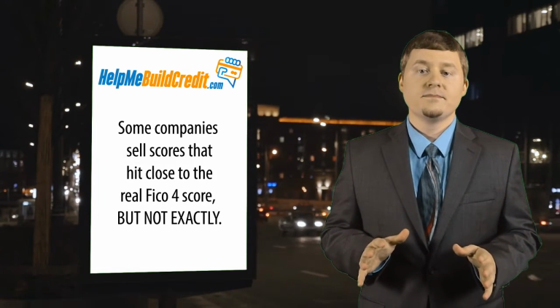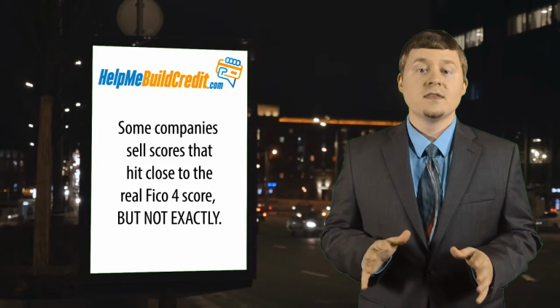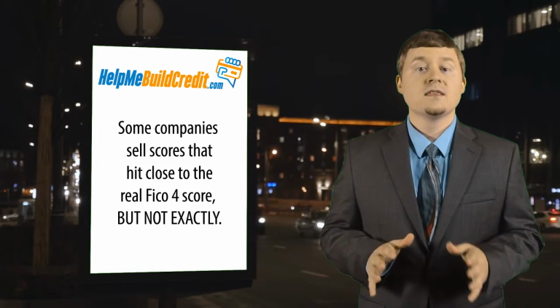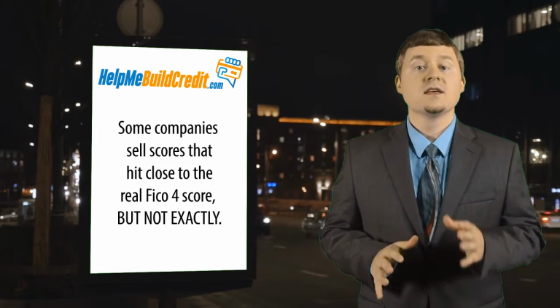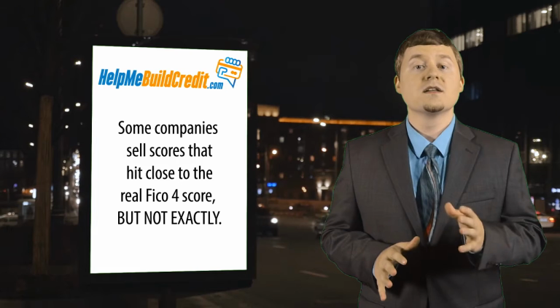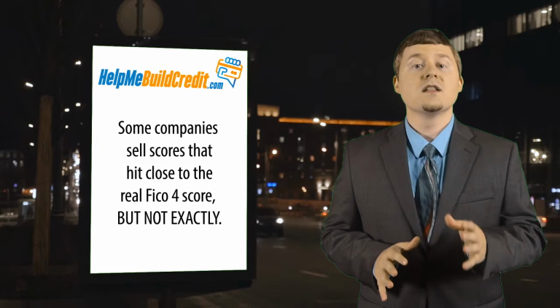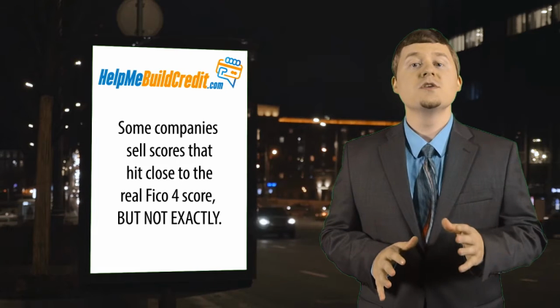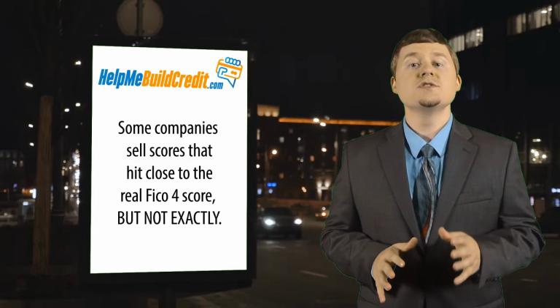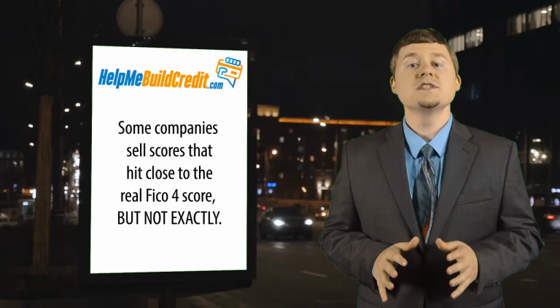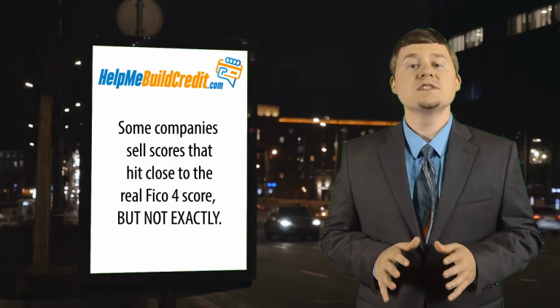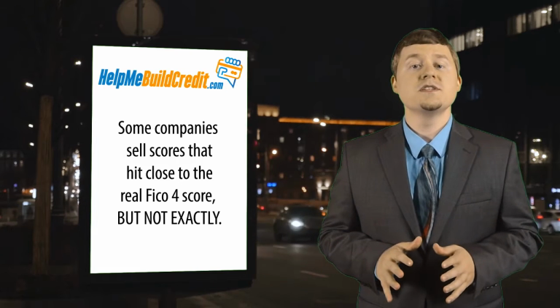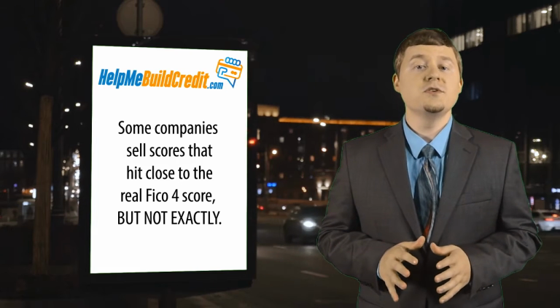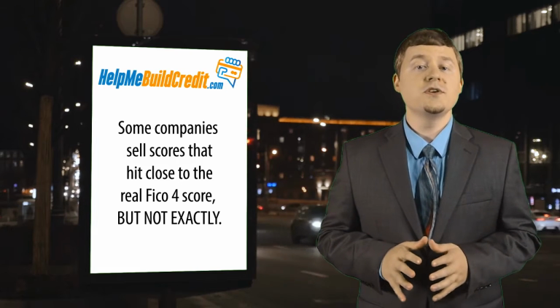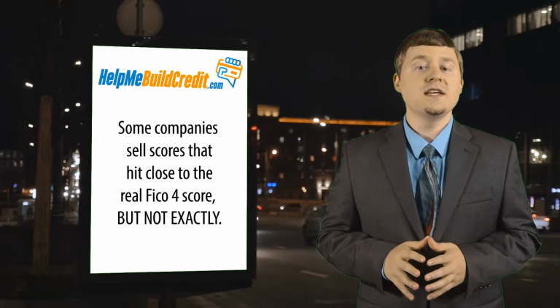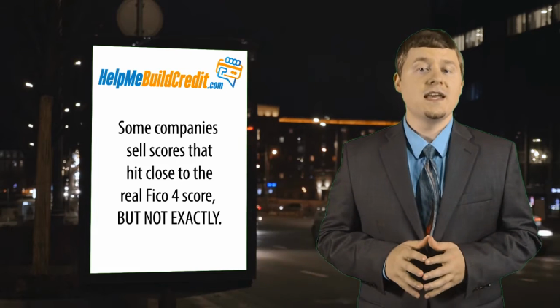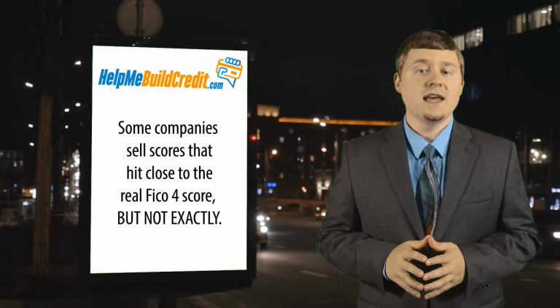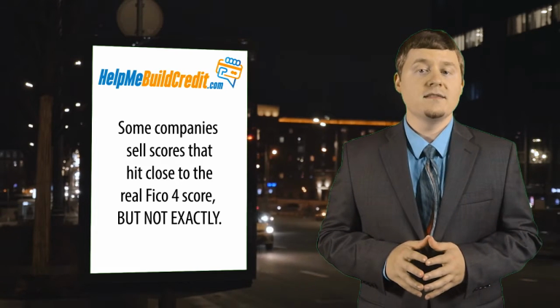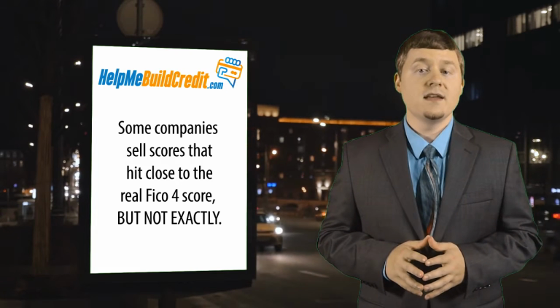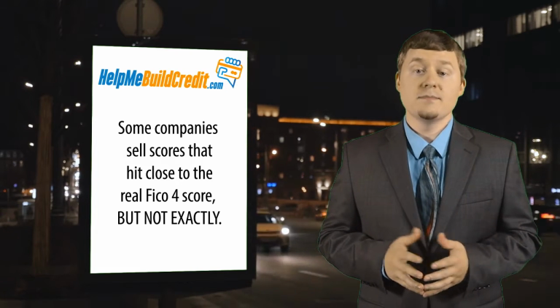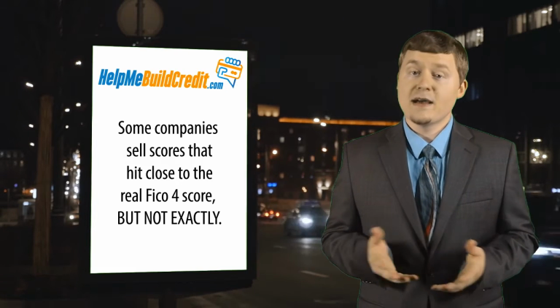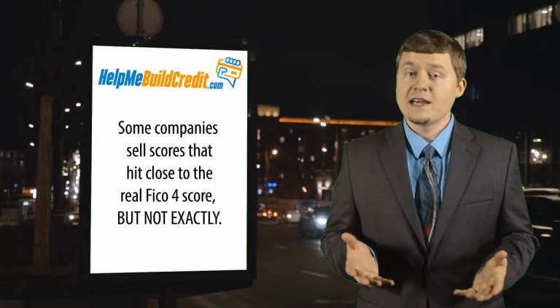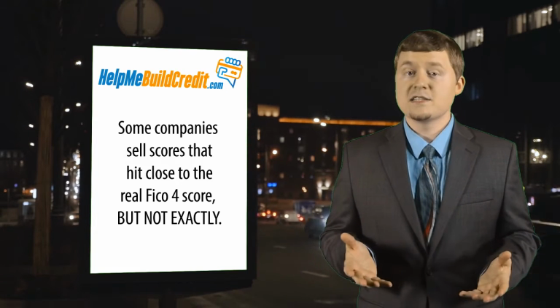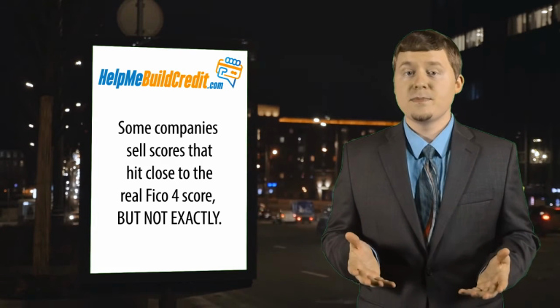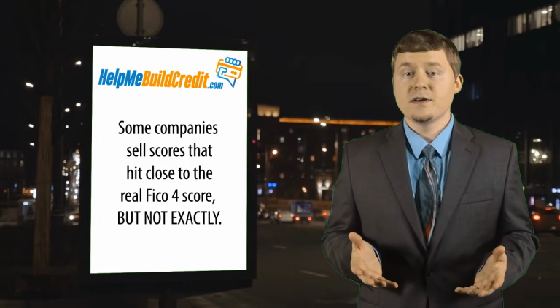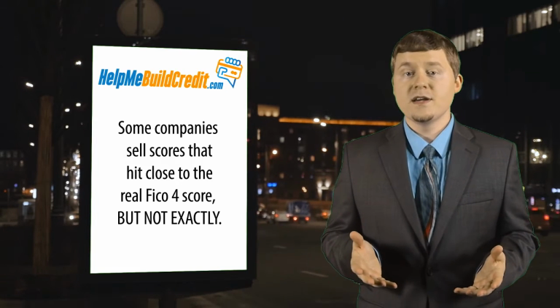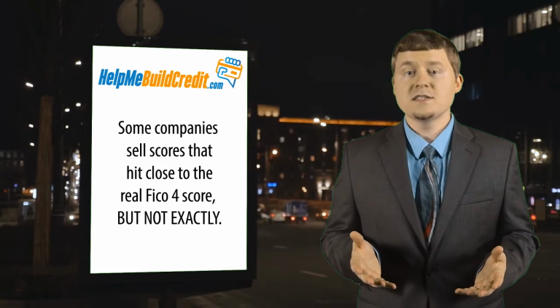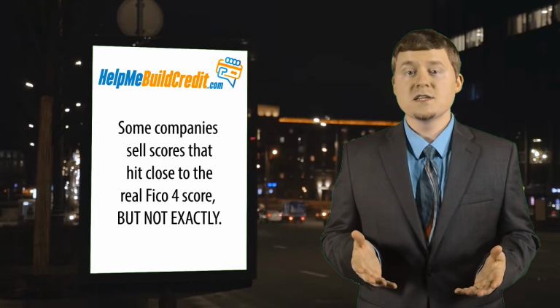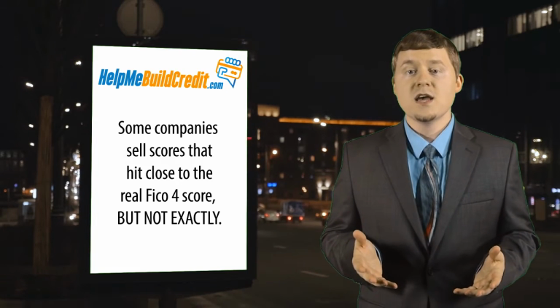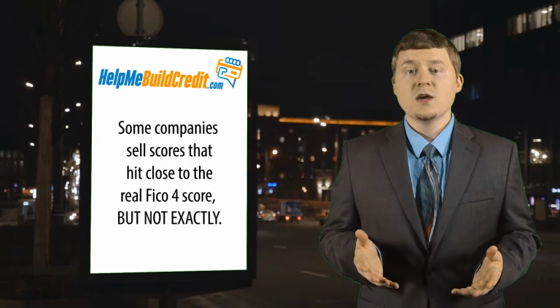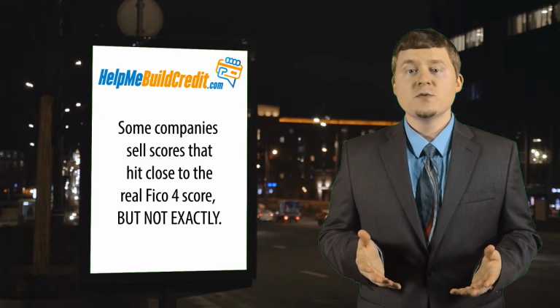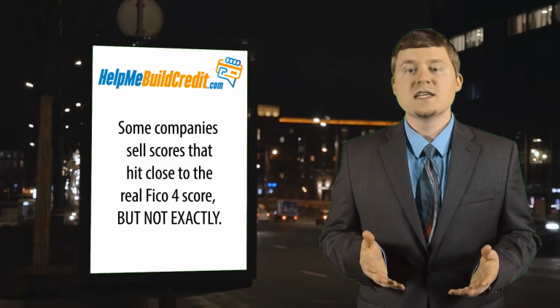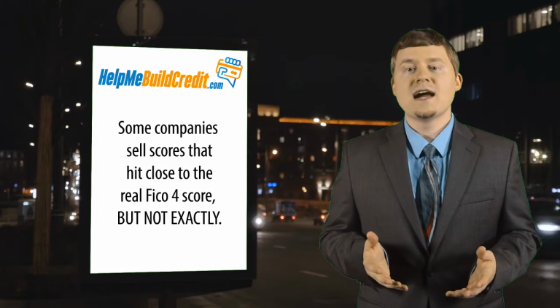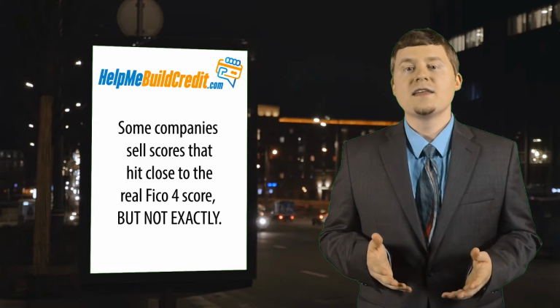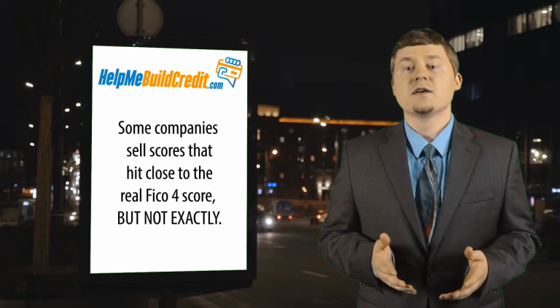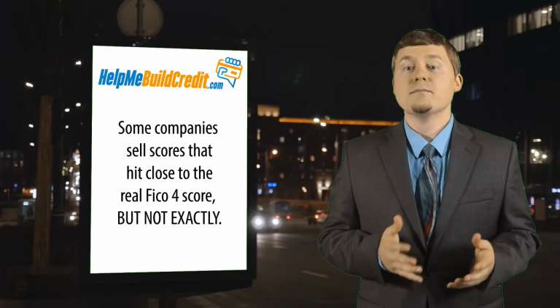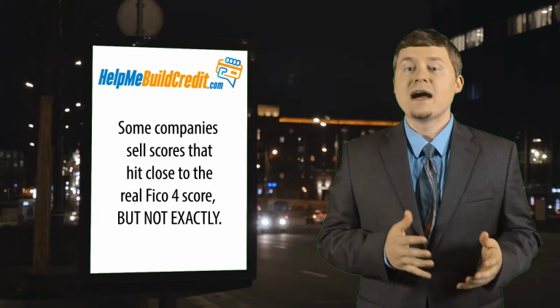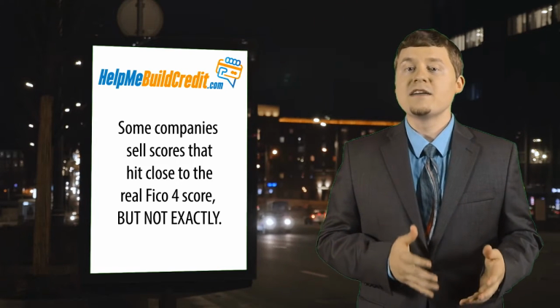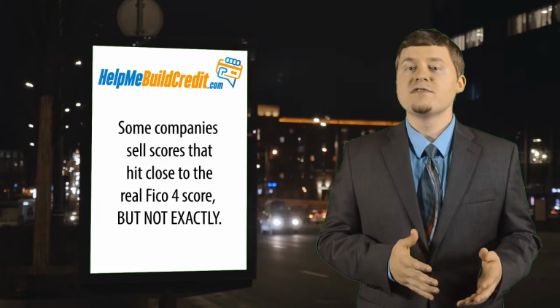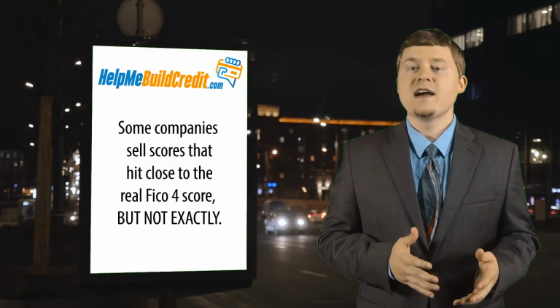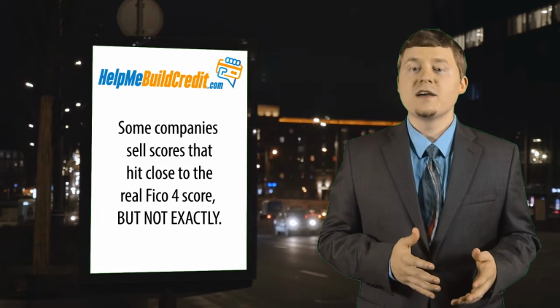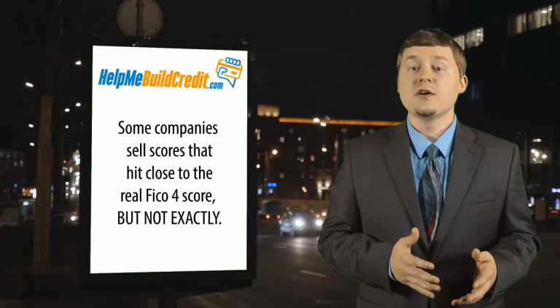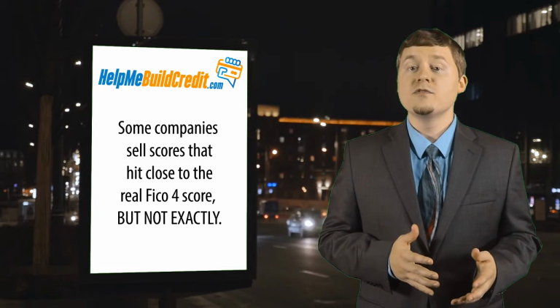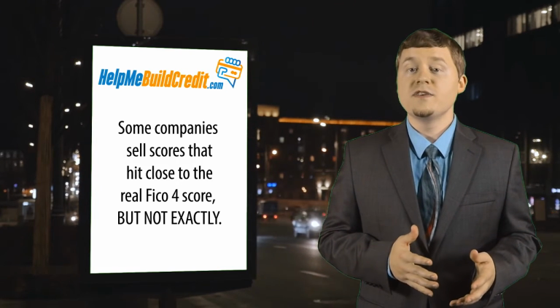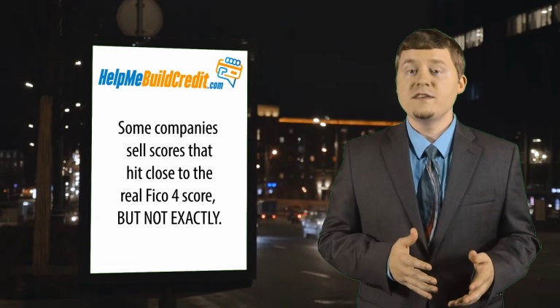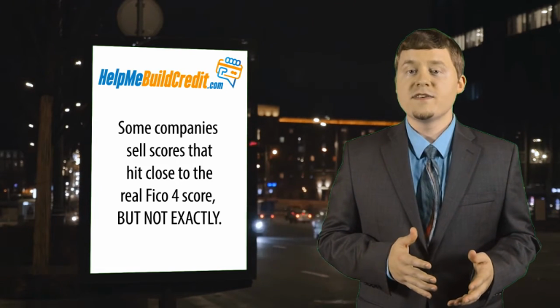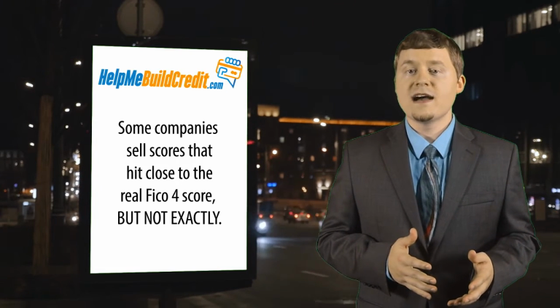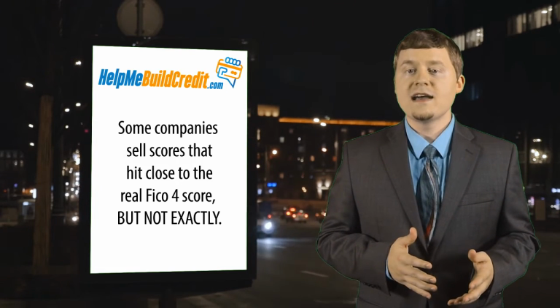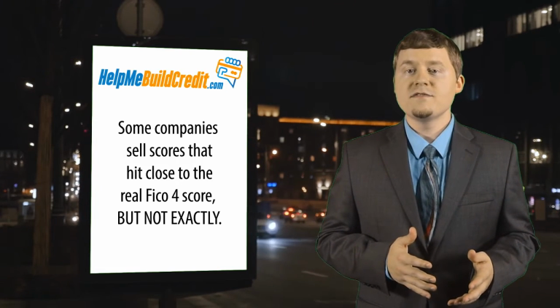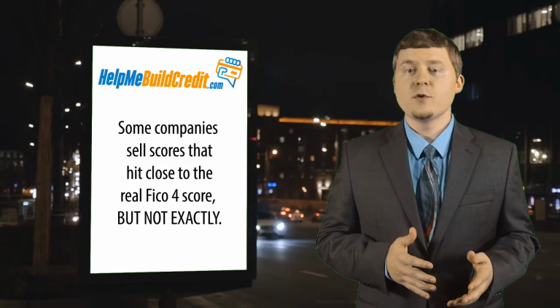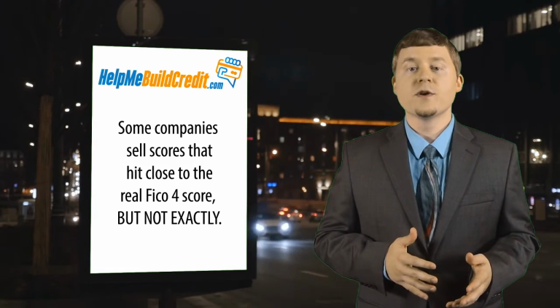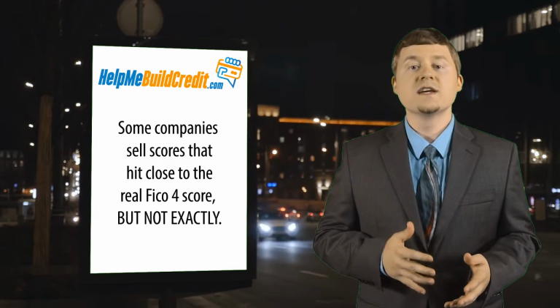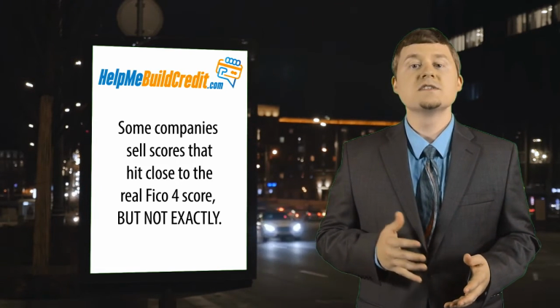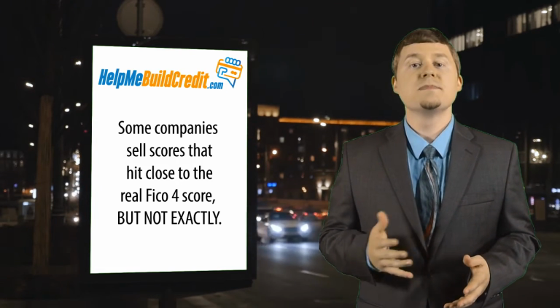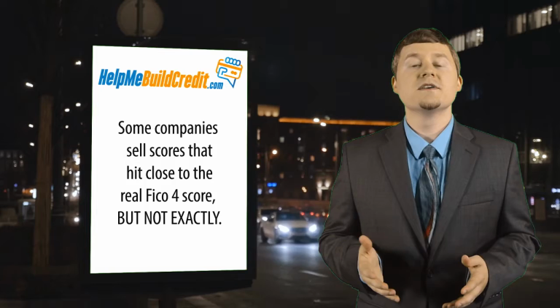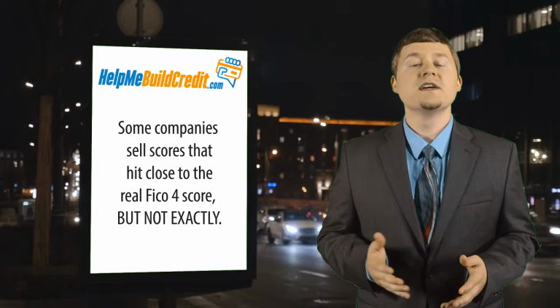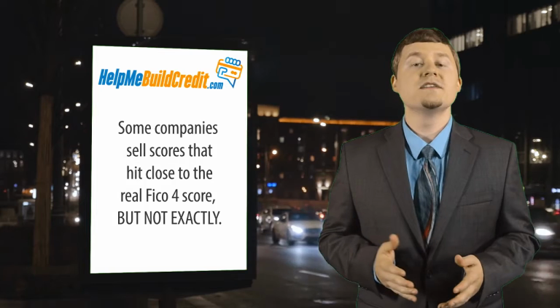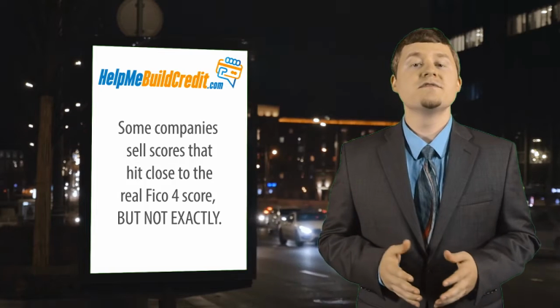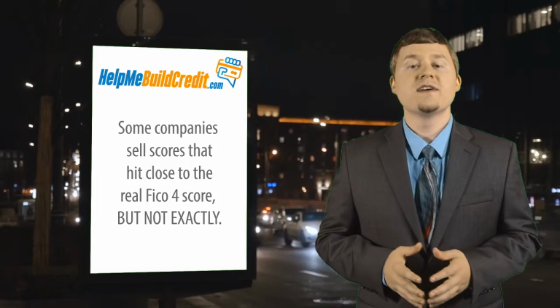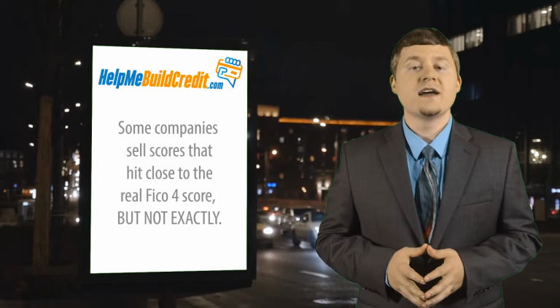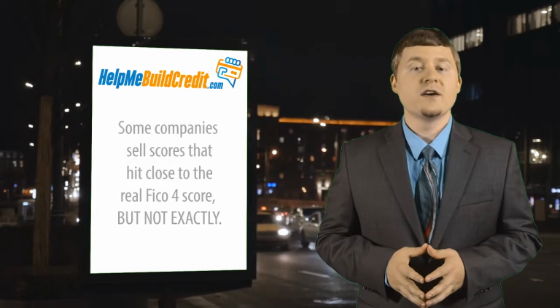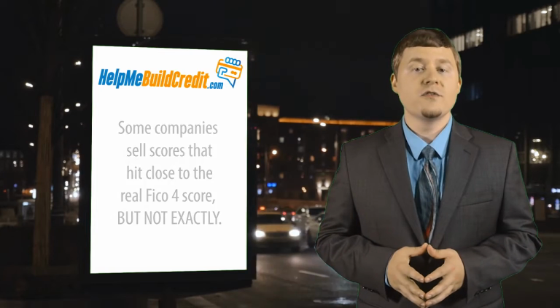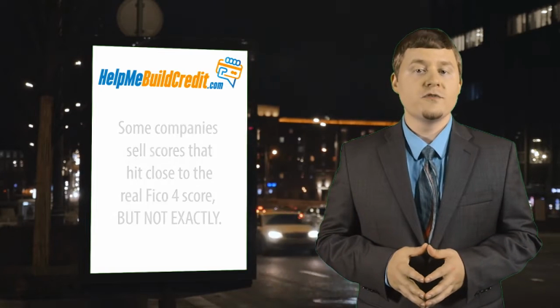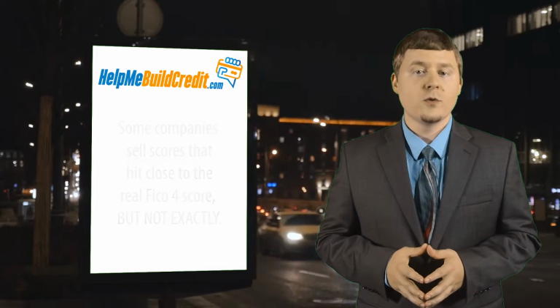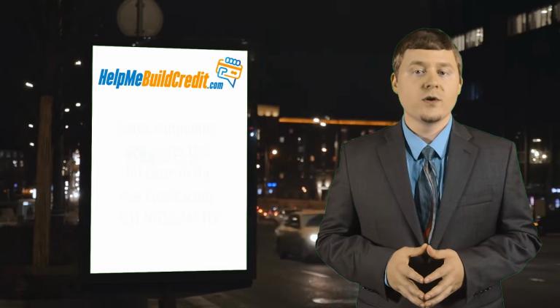The closest you can get, in my experience, was either MyFICO V5 or Experian FICO 4.